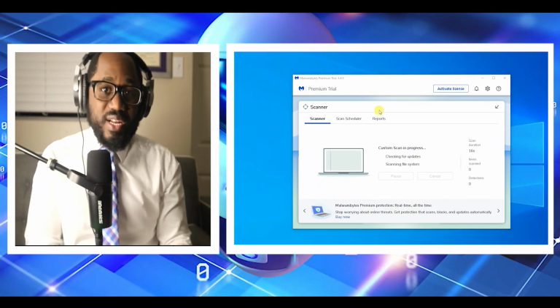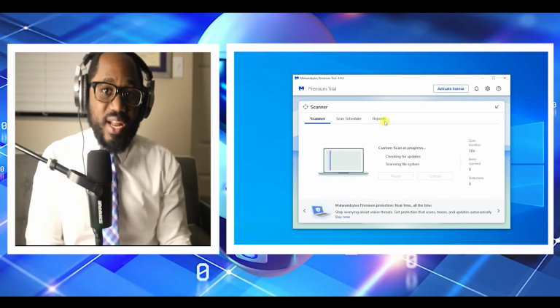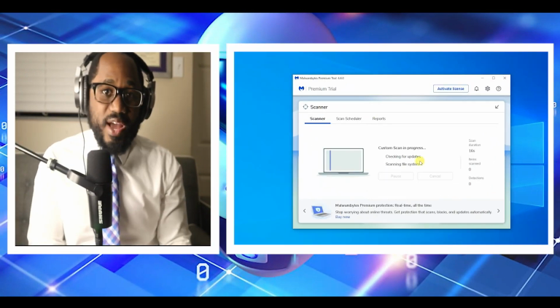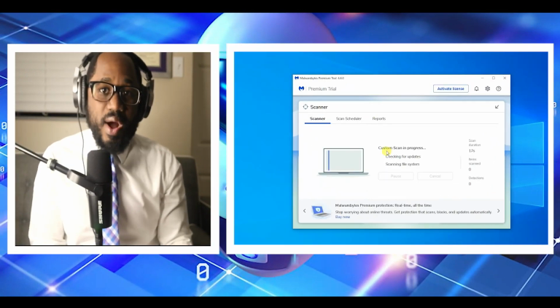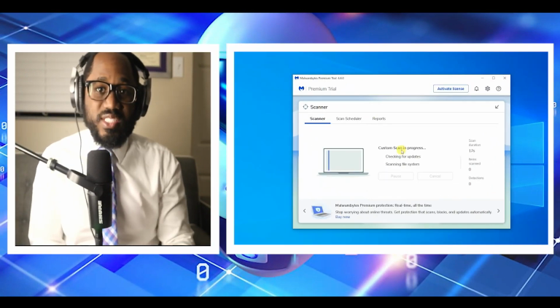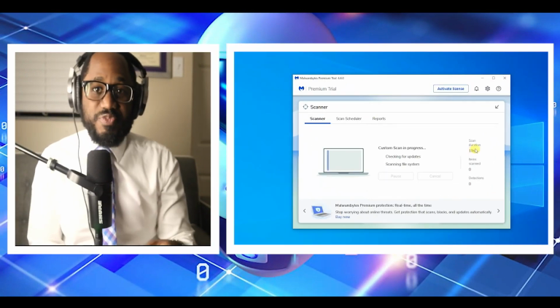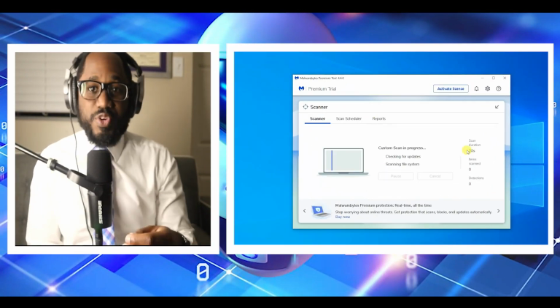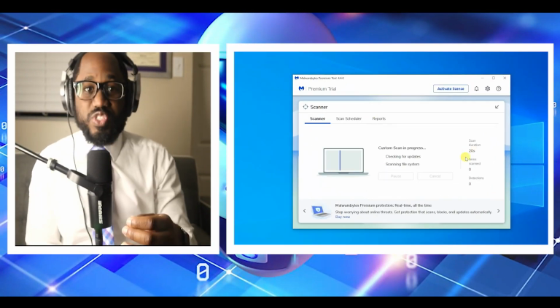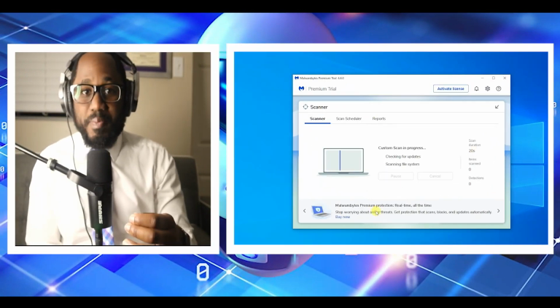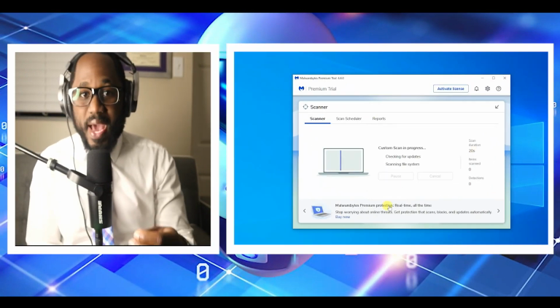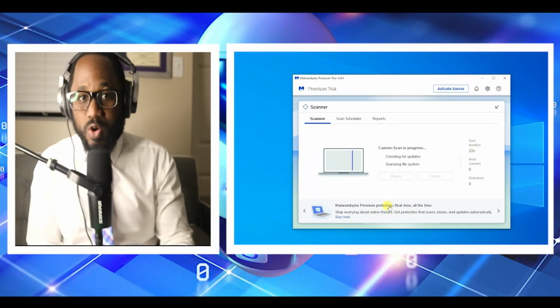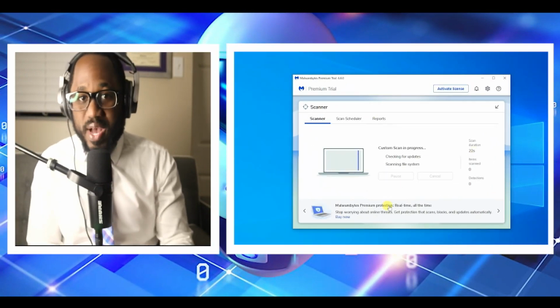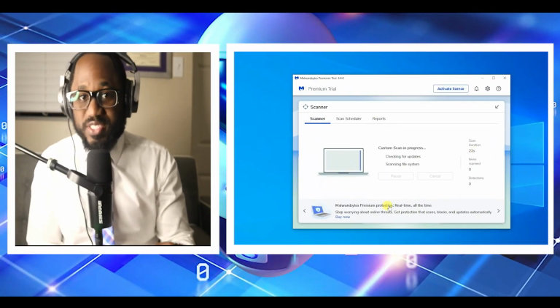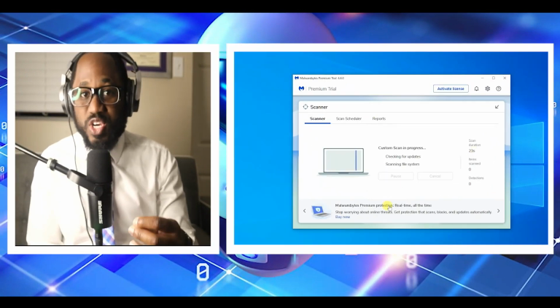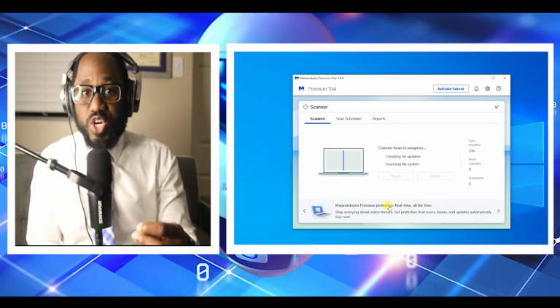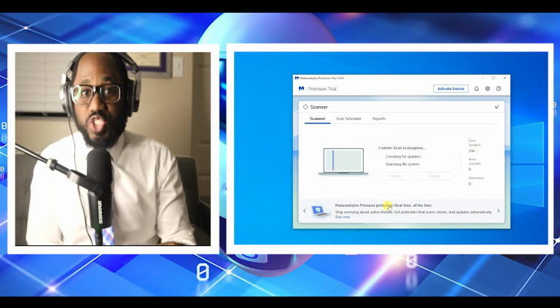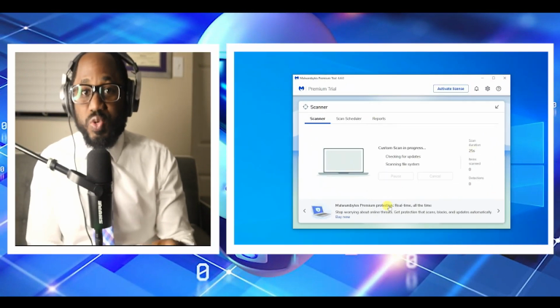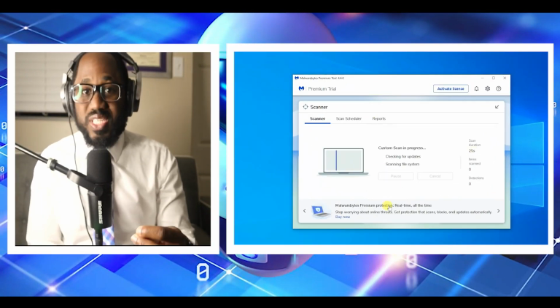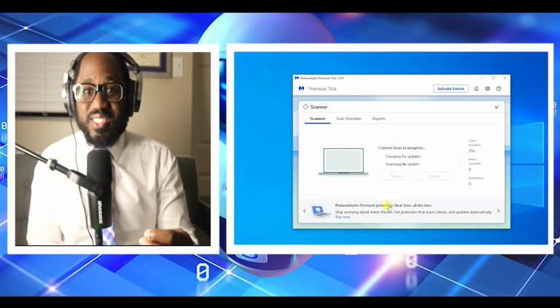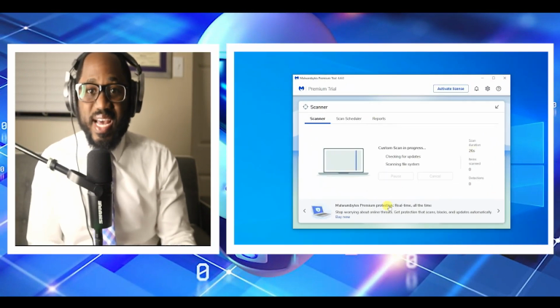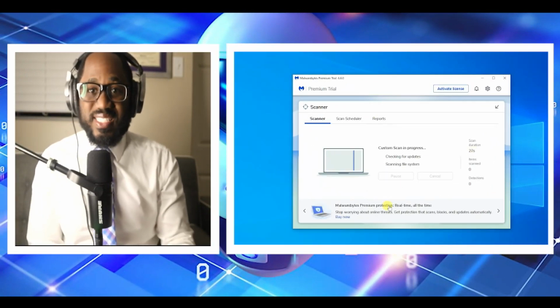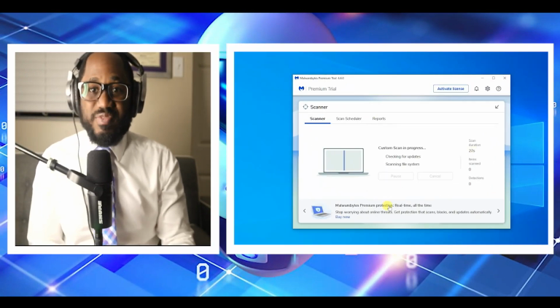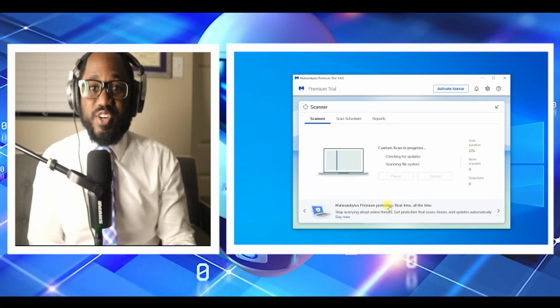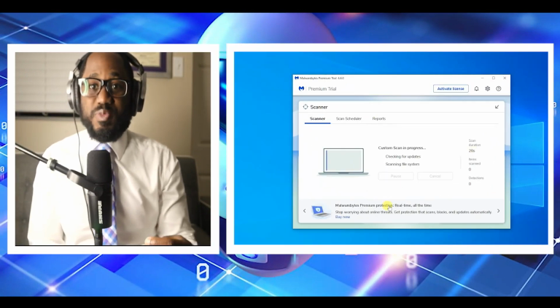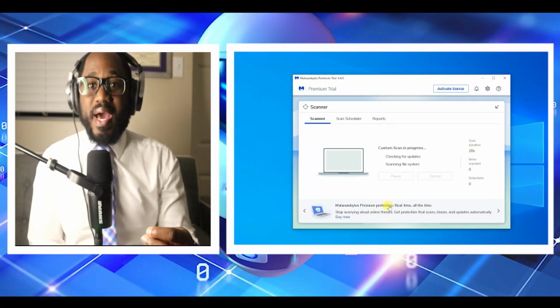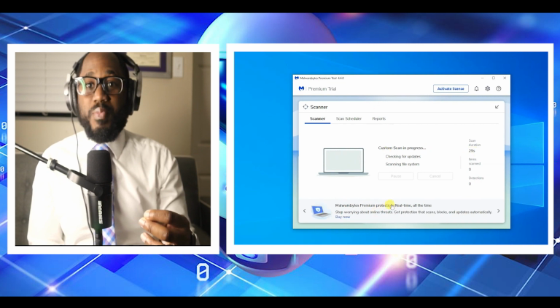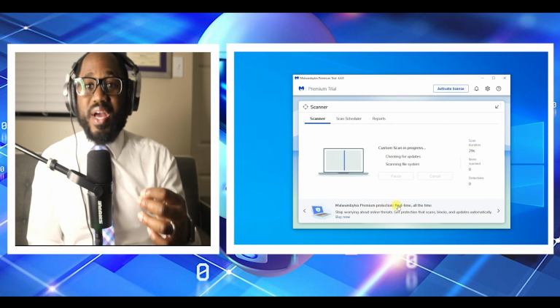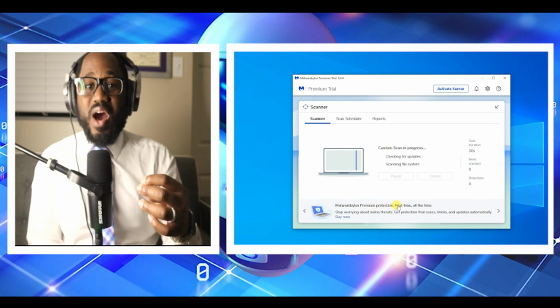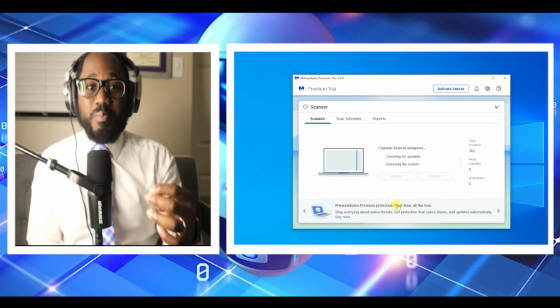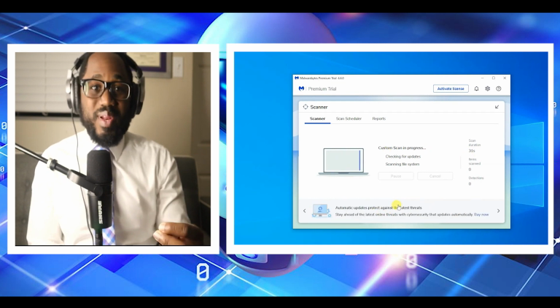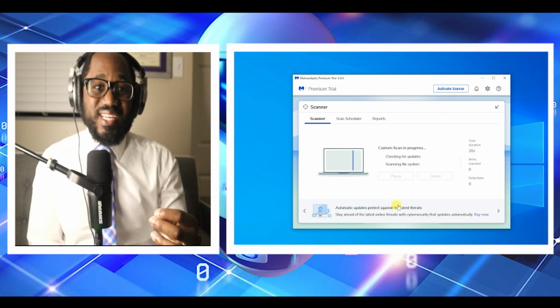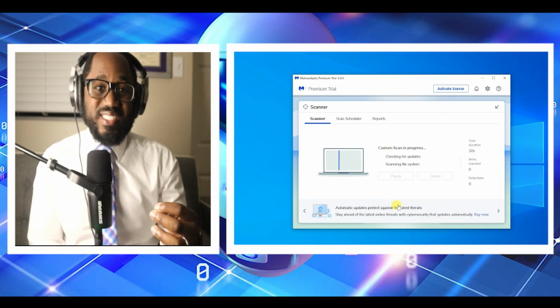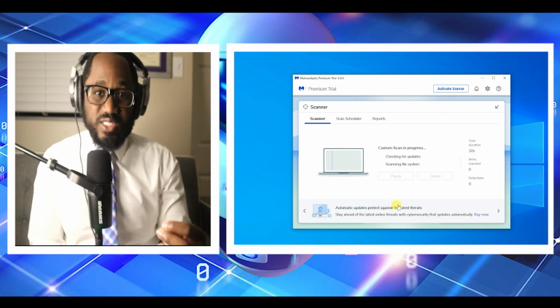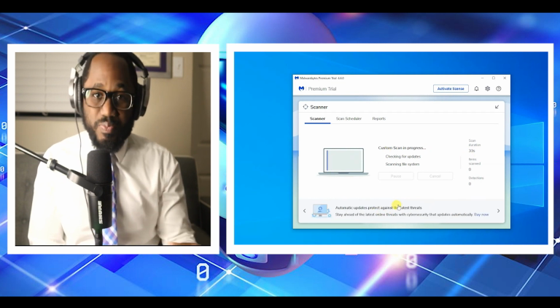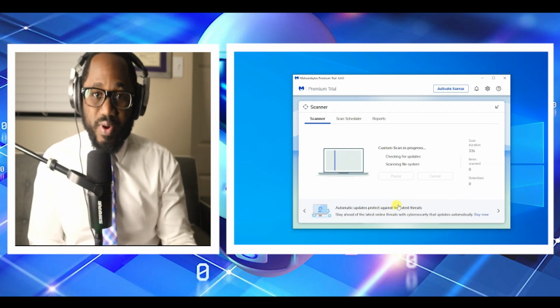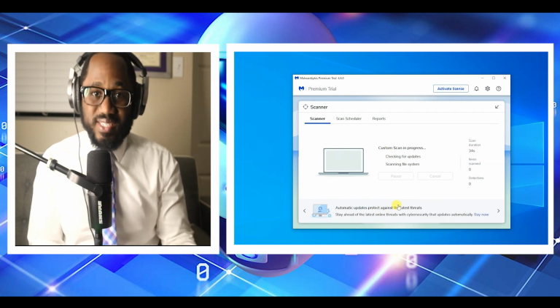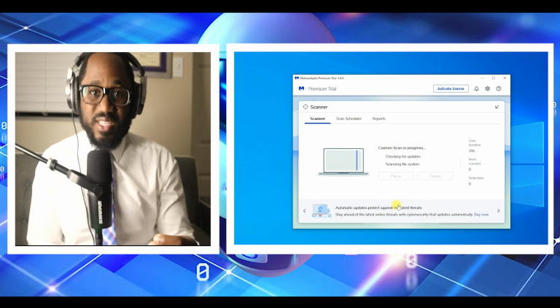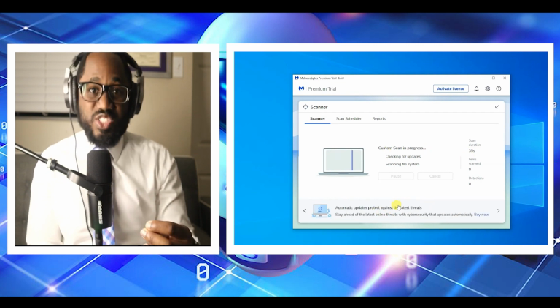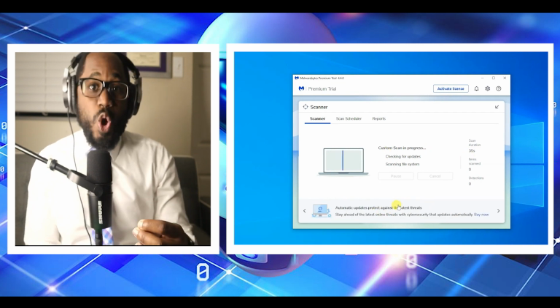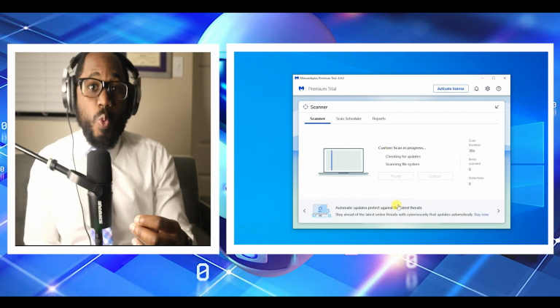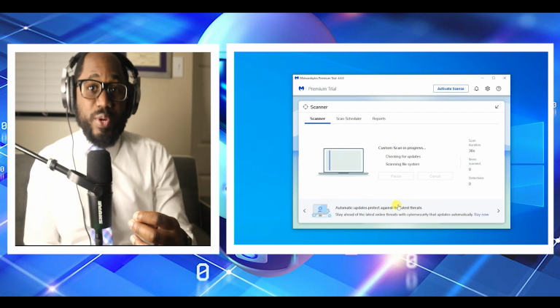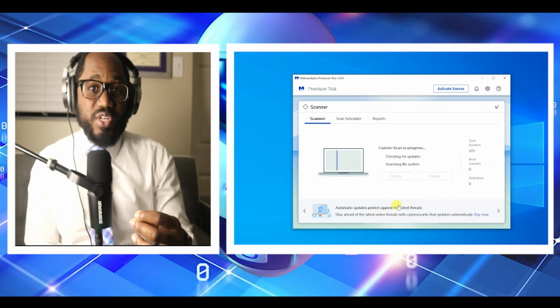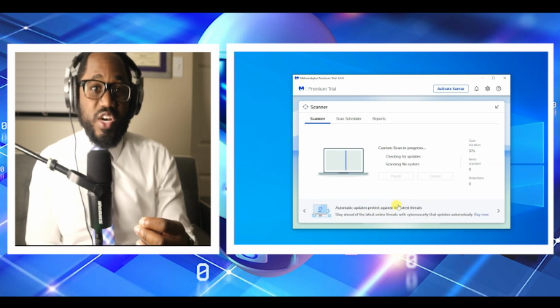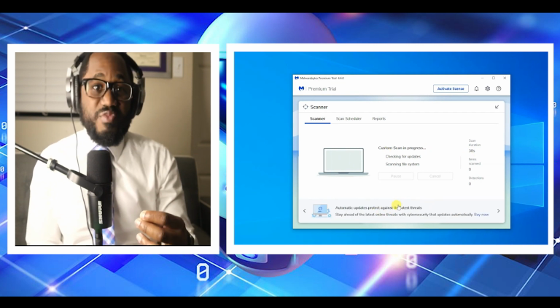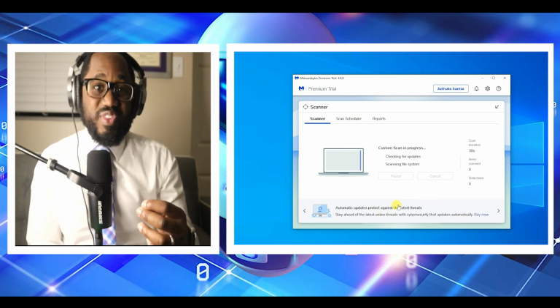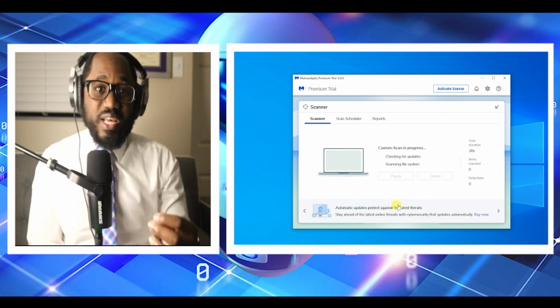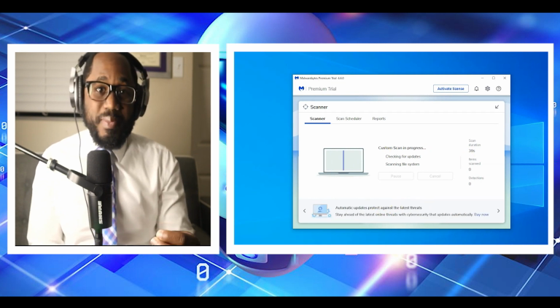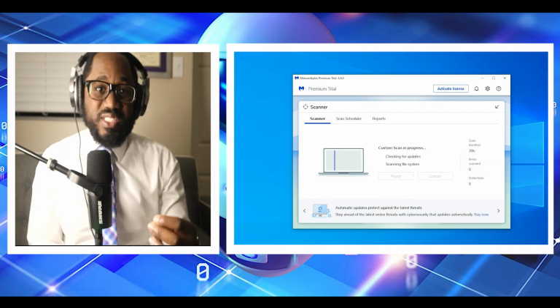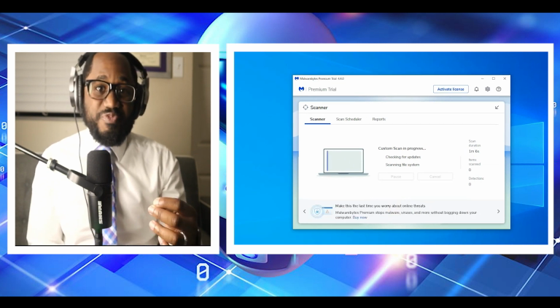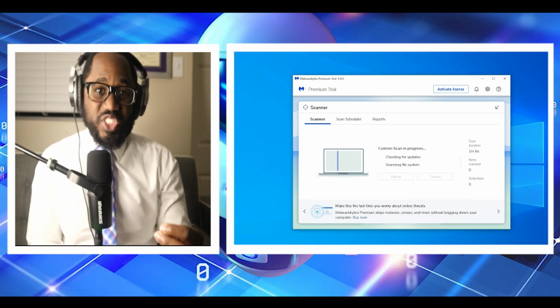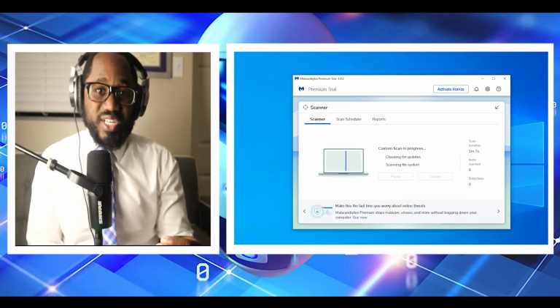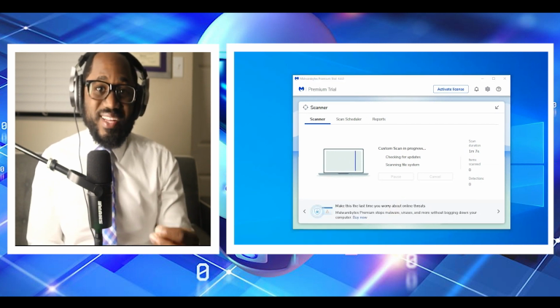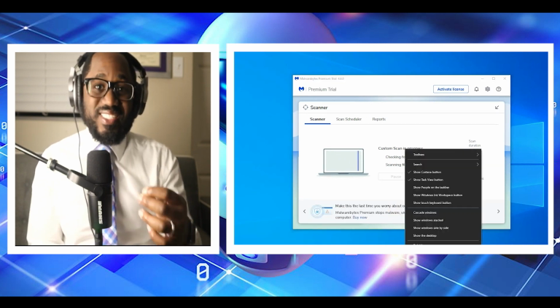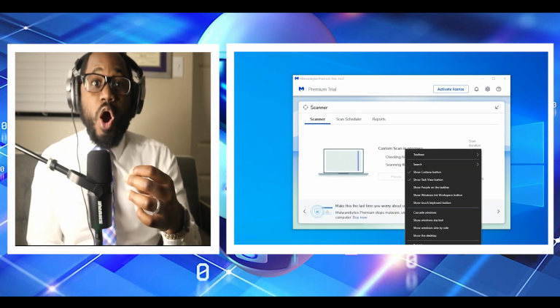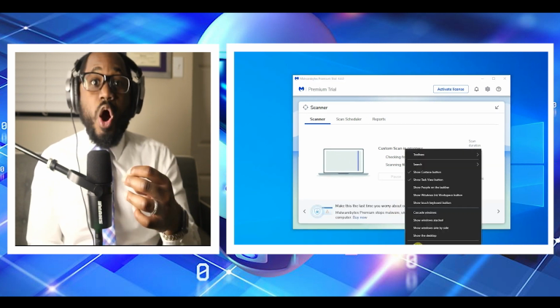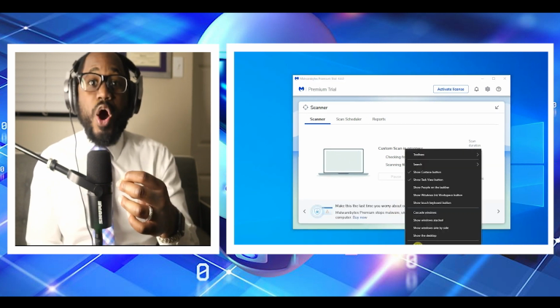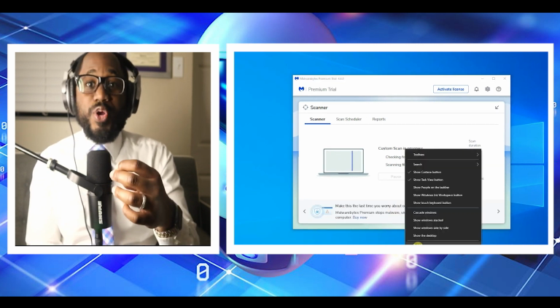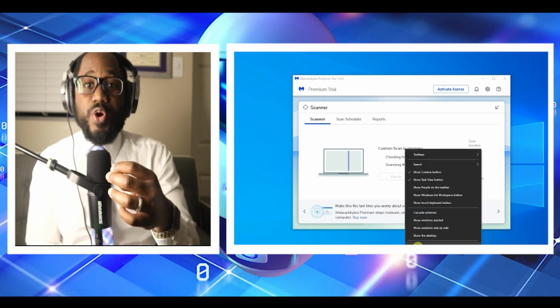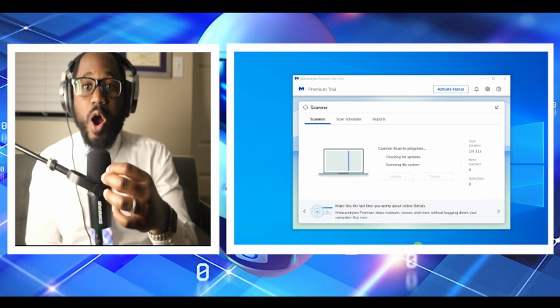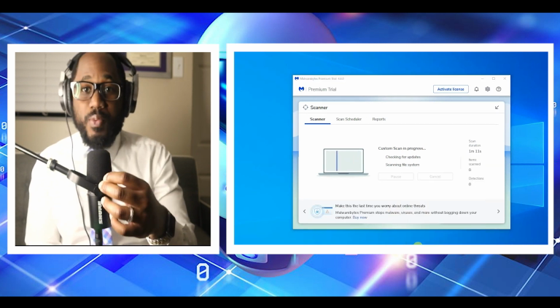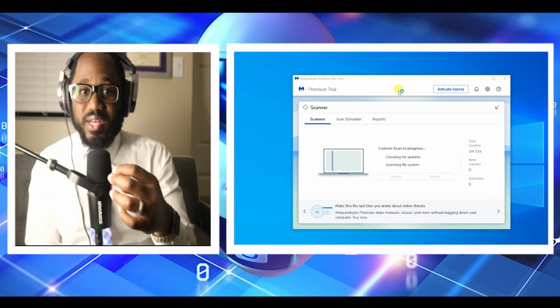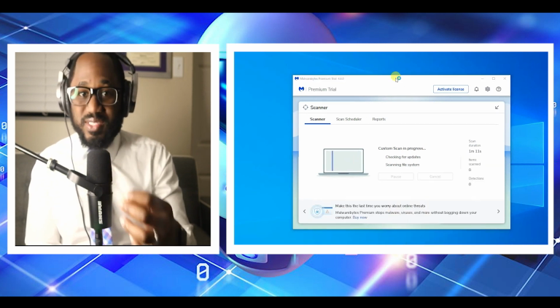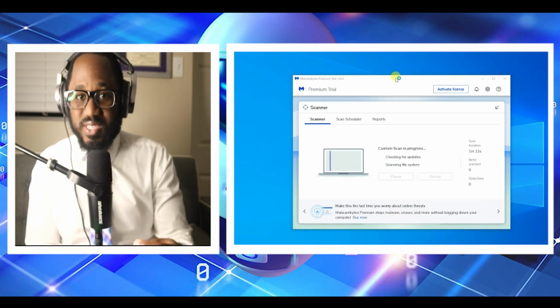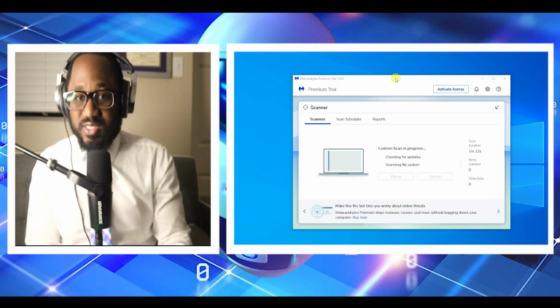Likewise, if you're using macOS, choosing this antivirus might bring unpleasant surprises when you discover the limited functionality on your operating system.